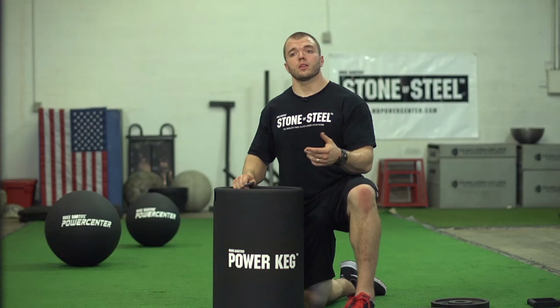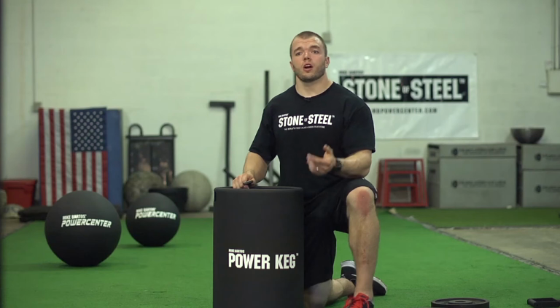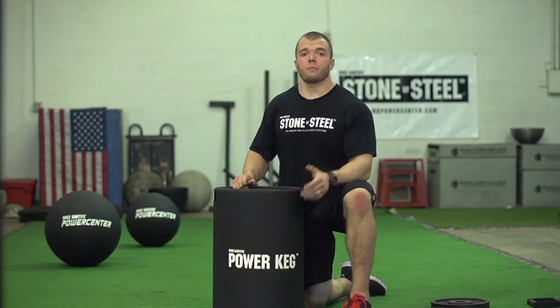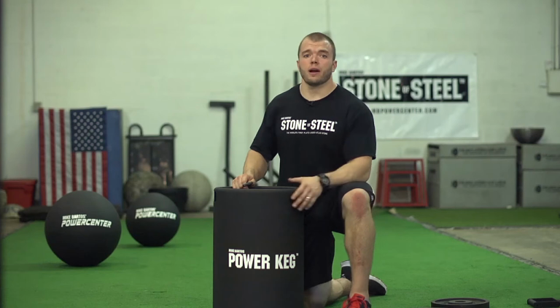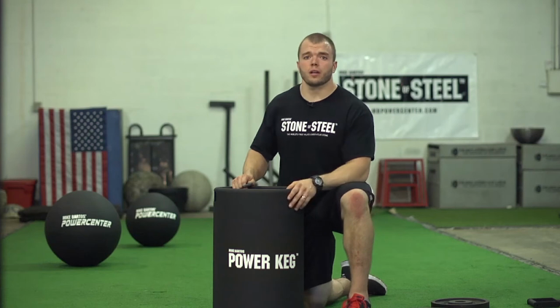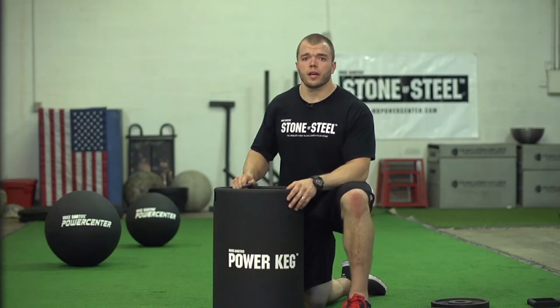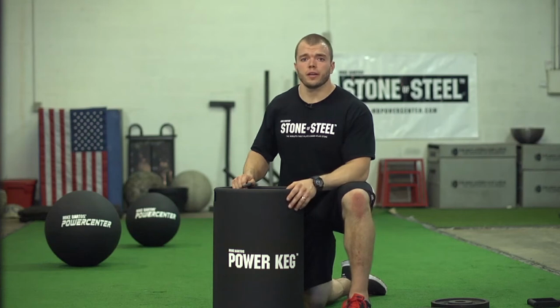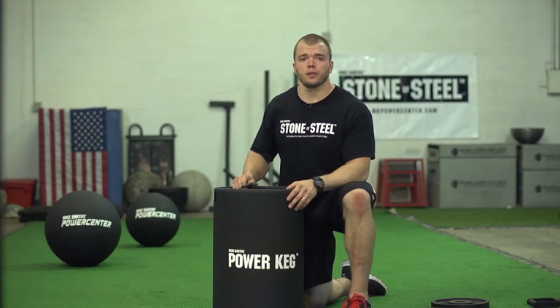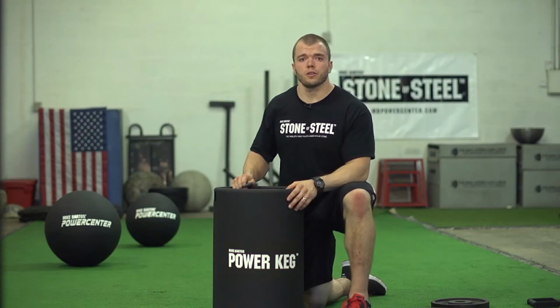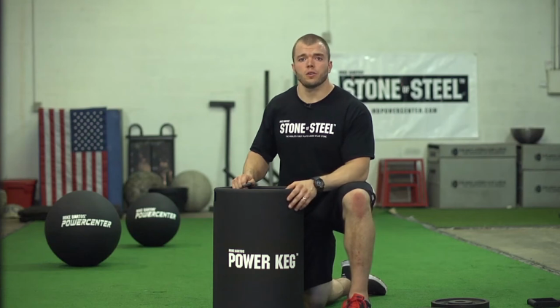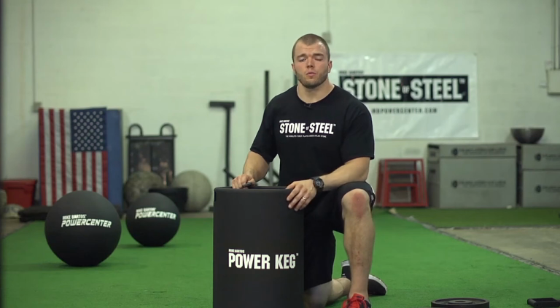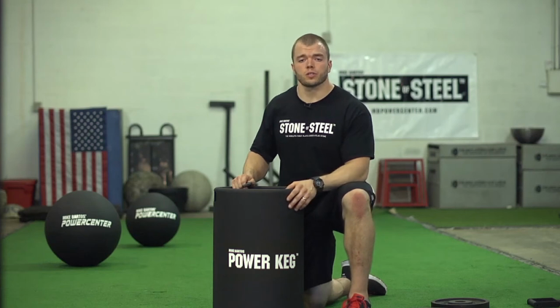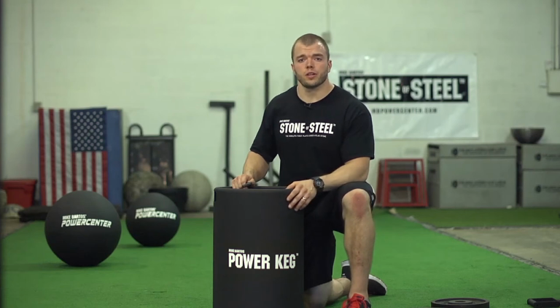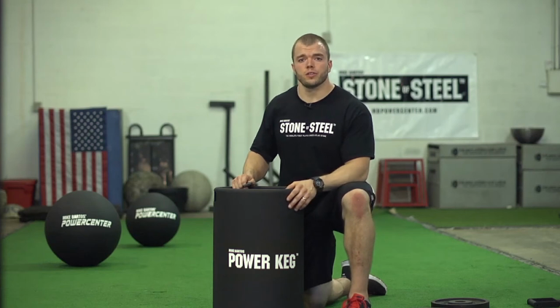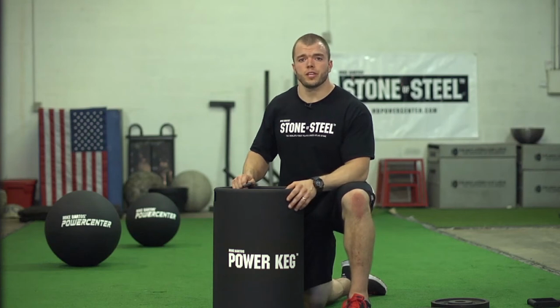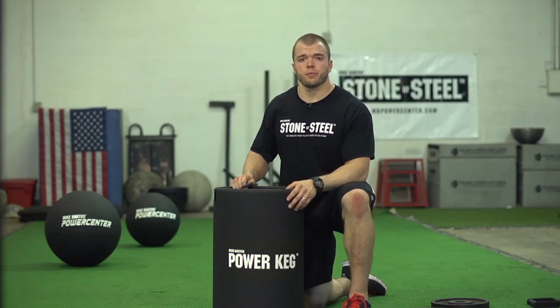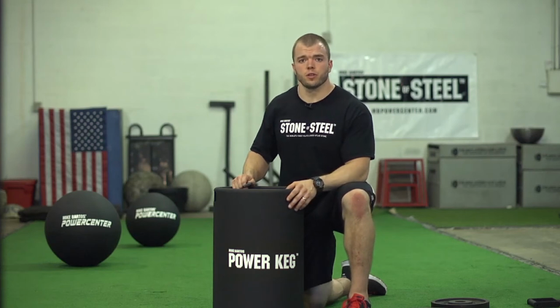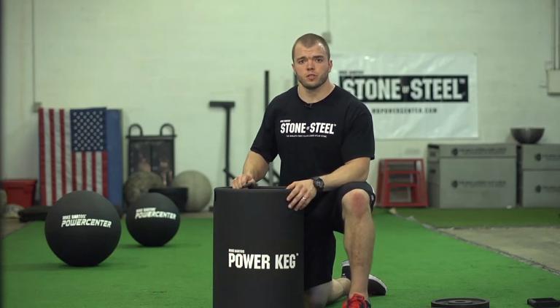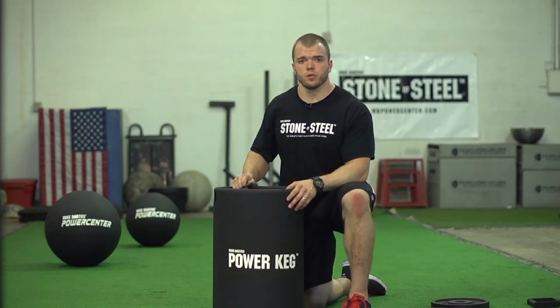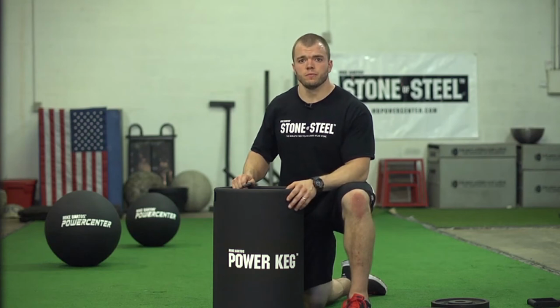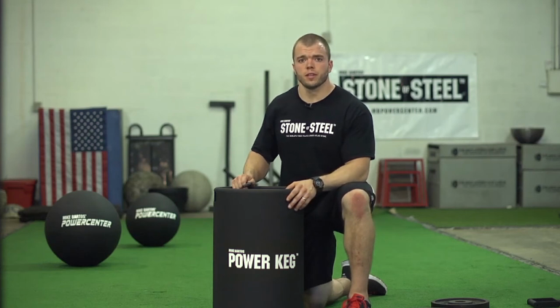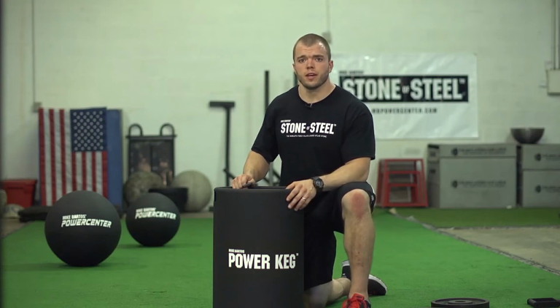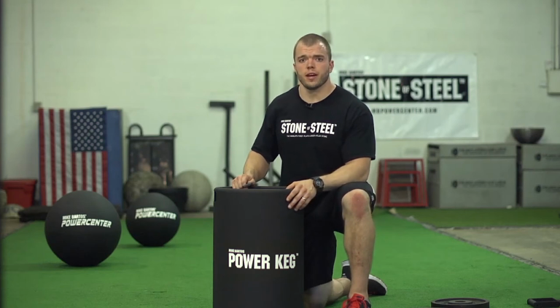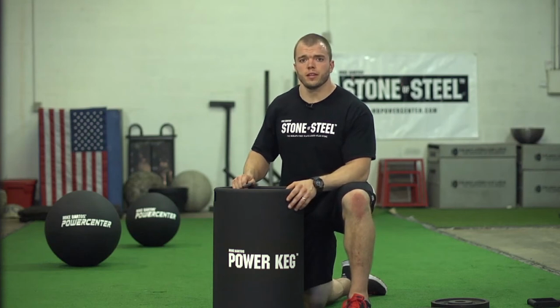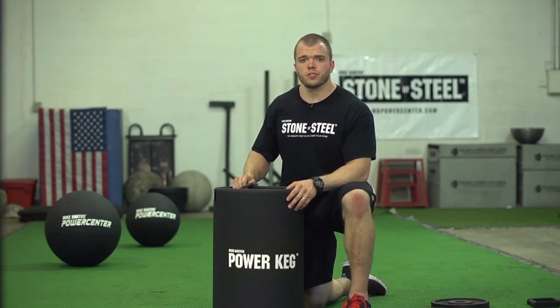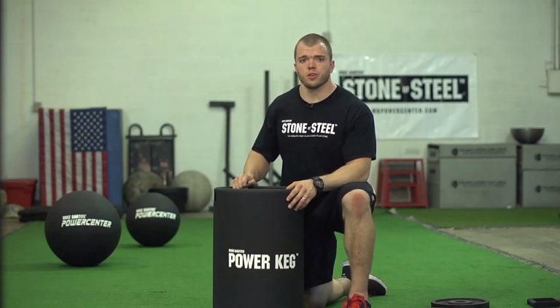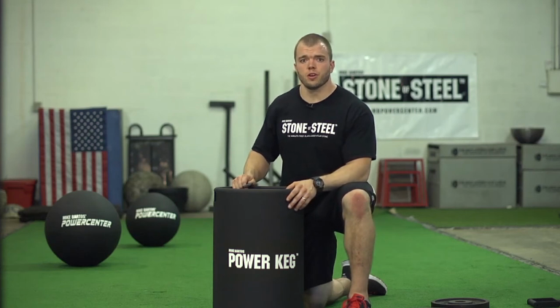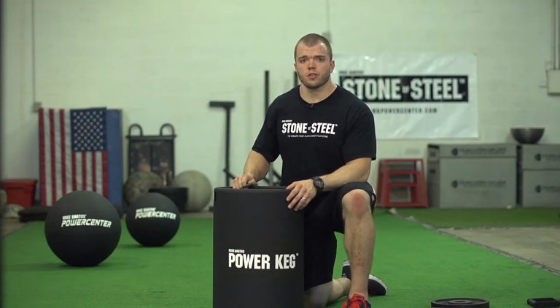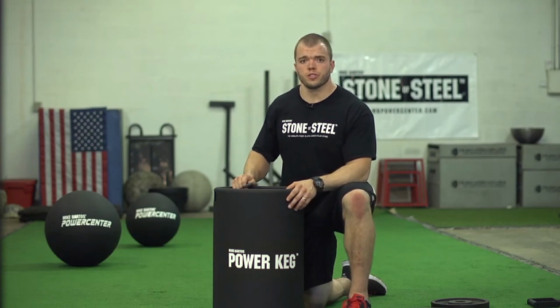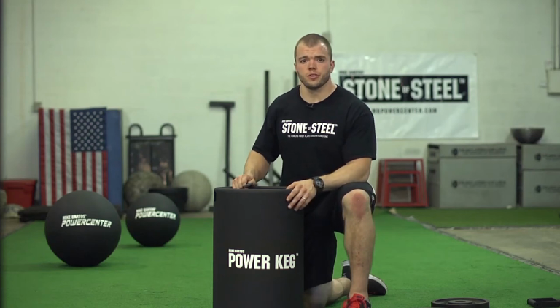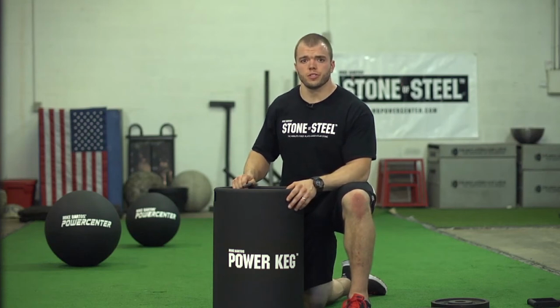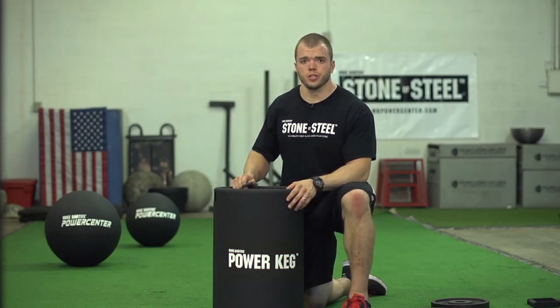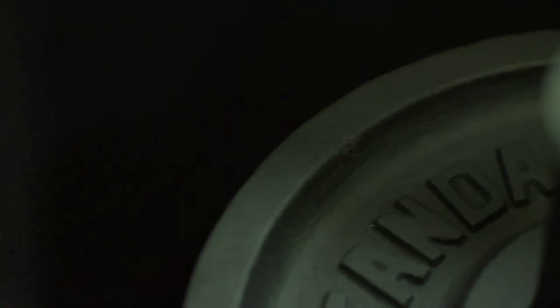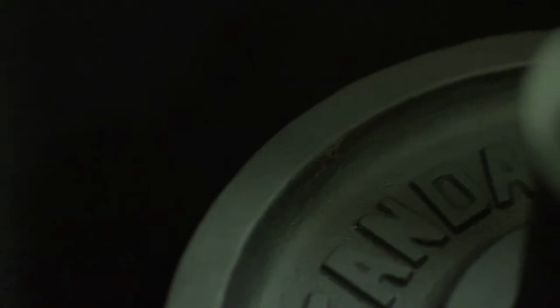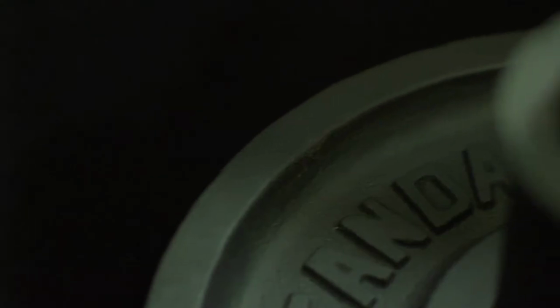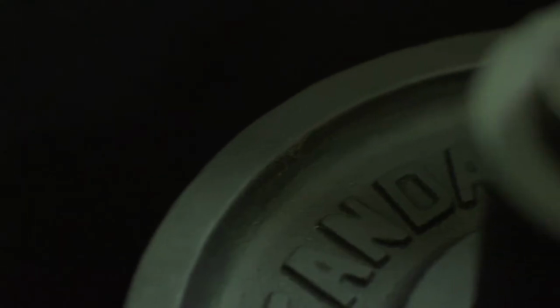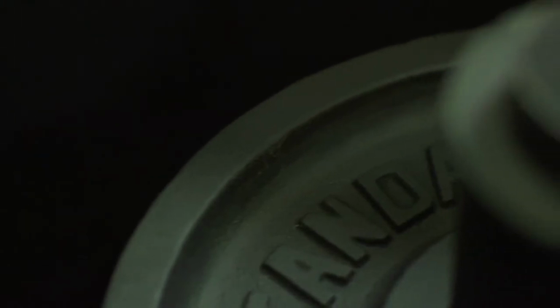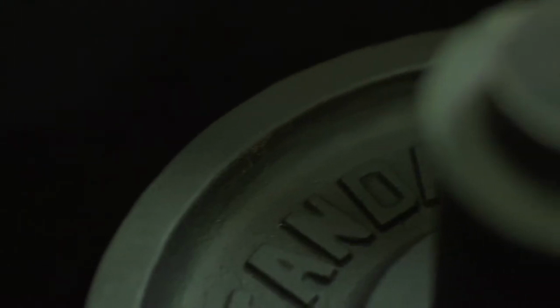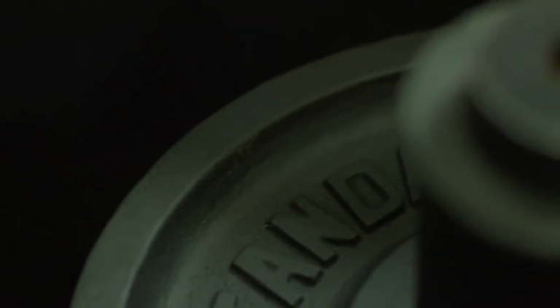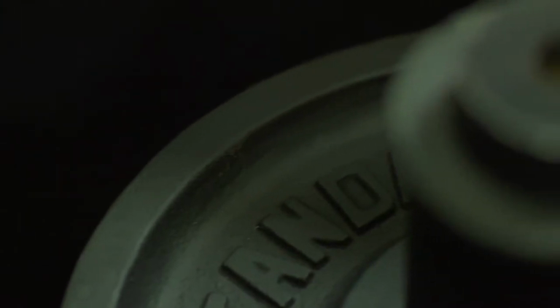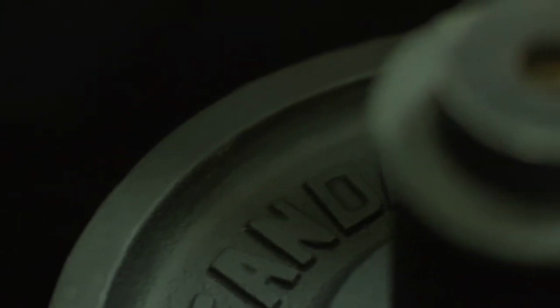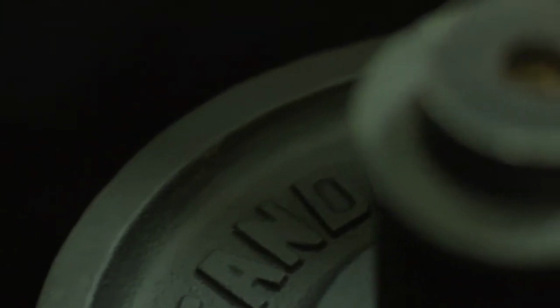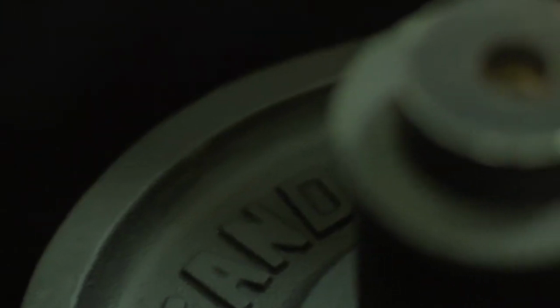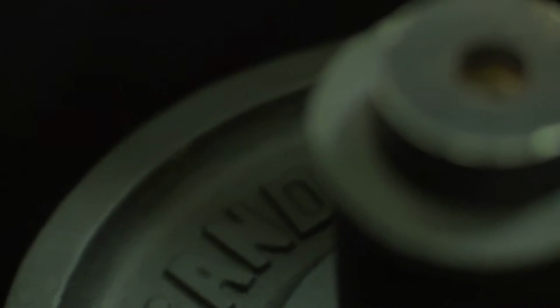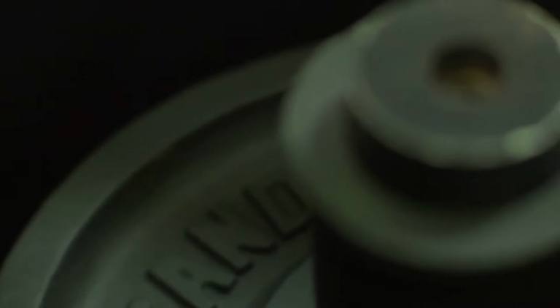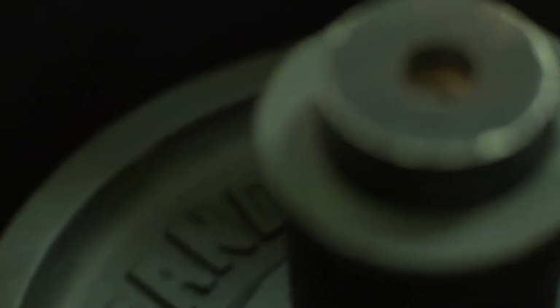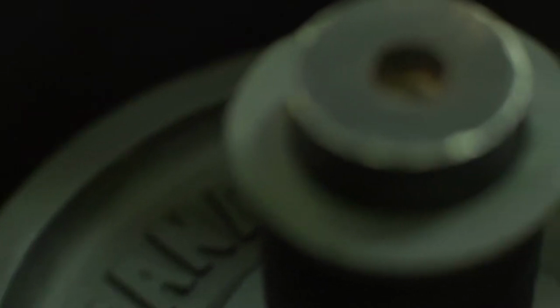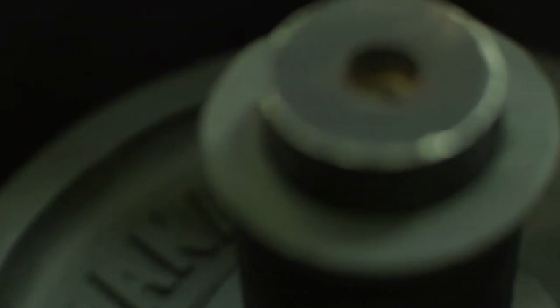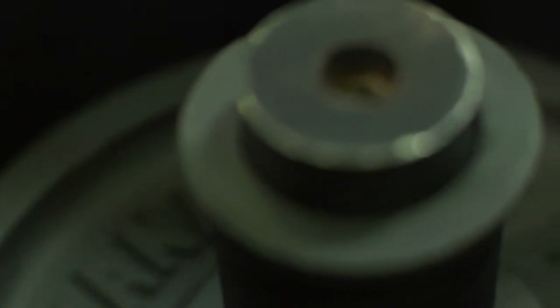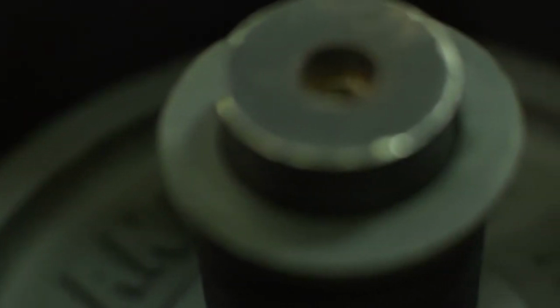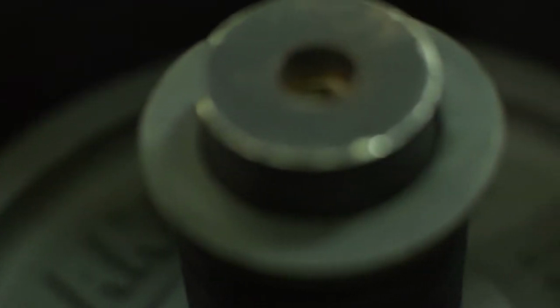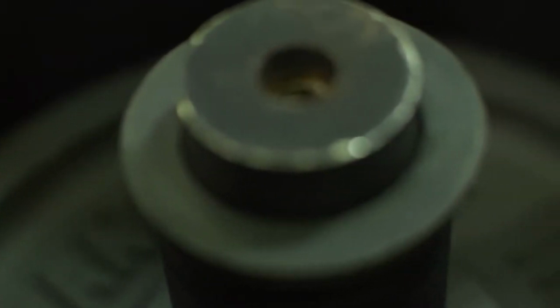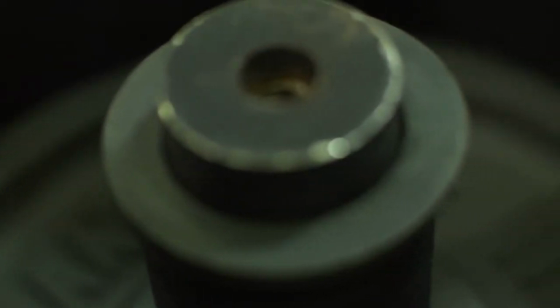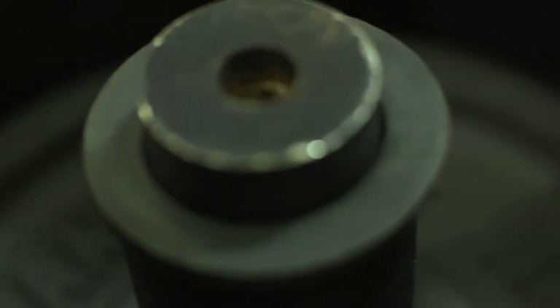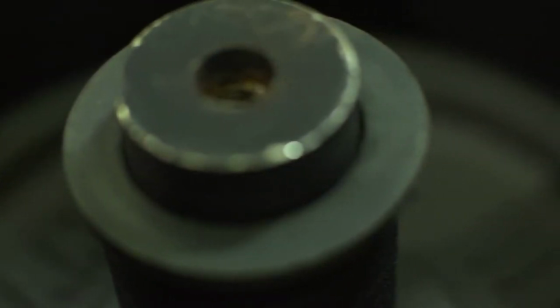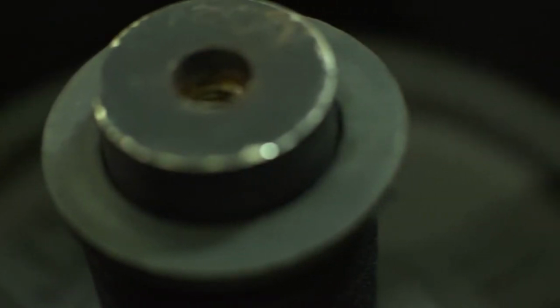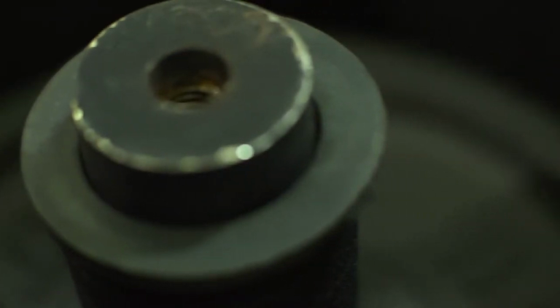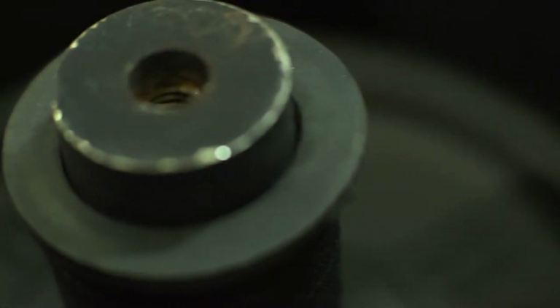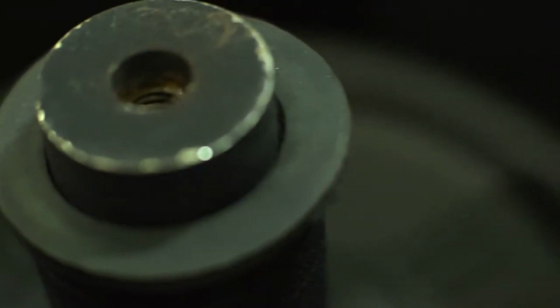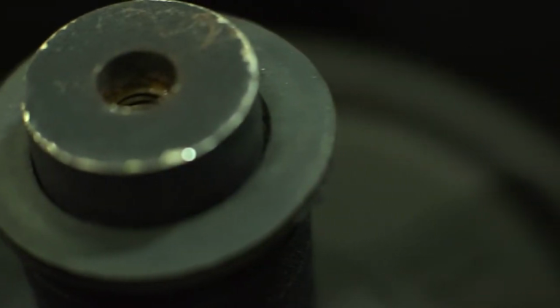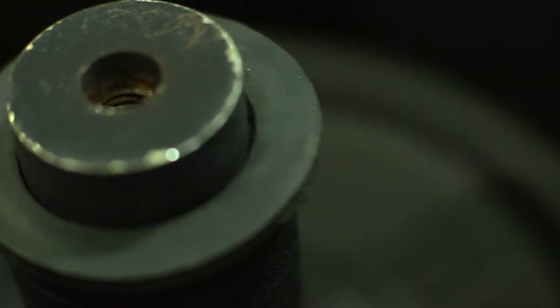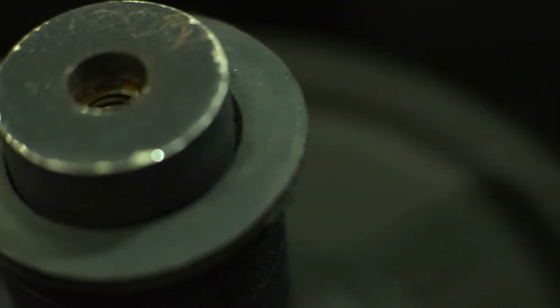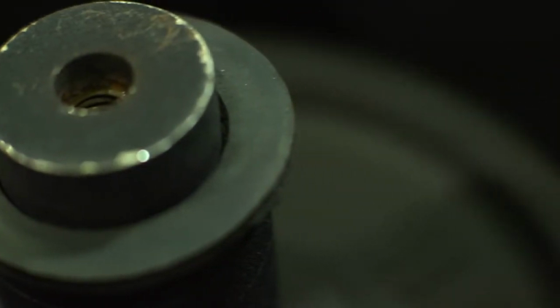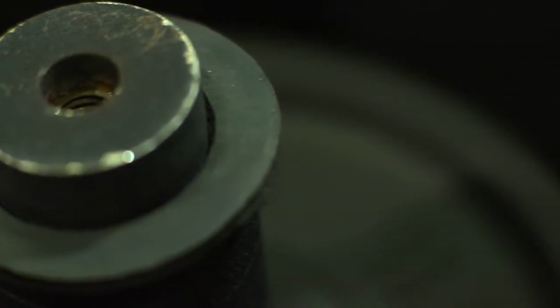Our Power Keg works under the same principle as our Stone of Steel. It's an adjustable keg which operates with standard barbell plates.